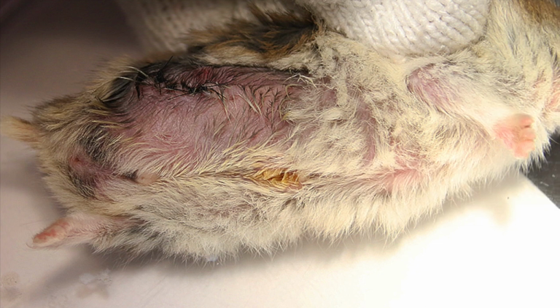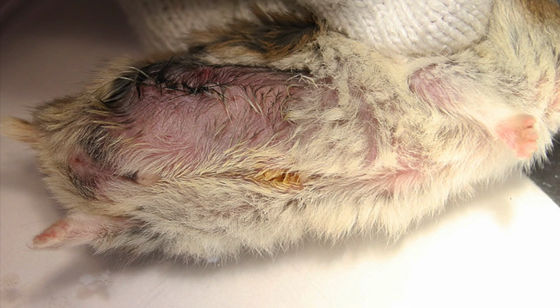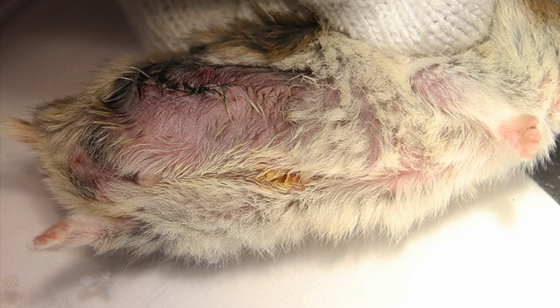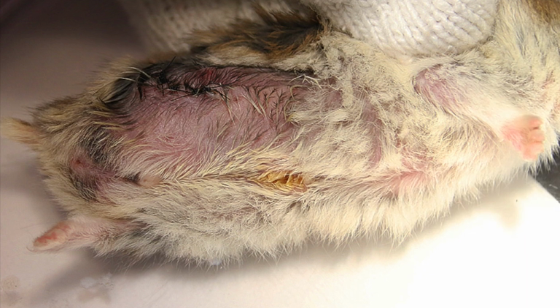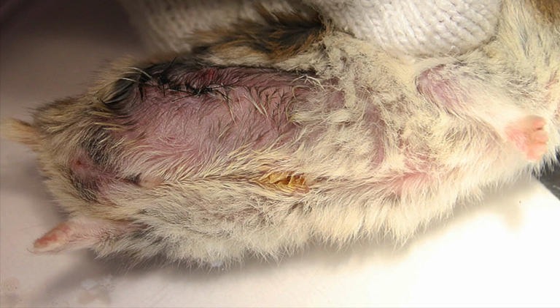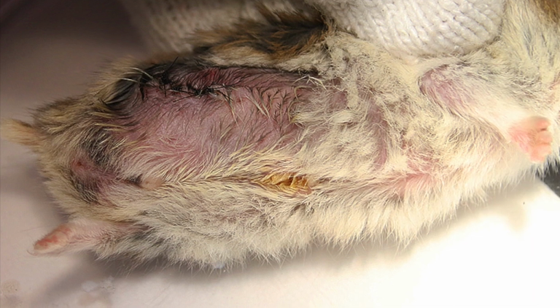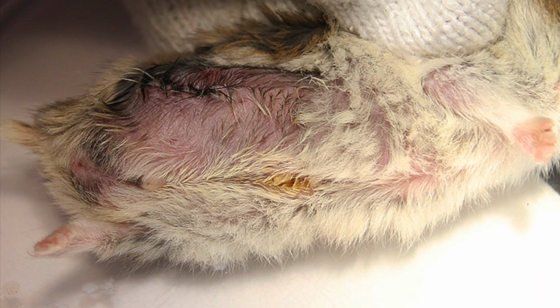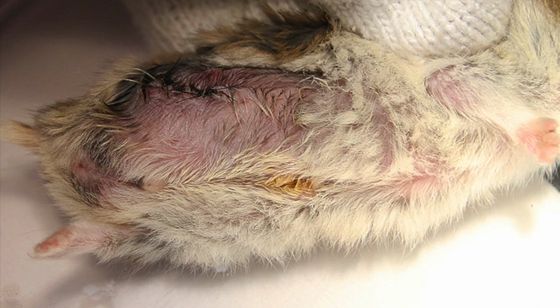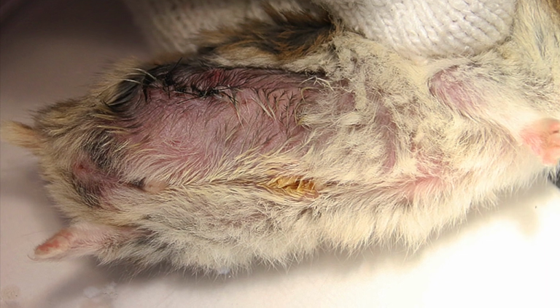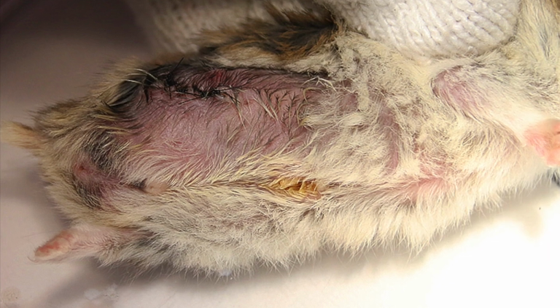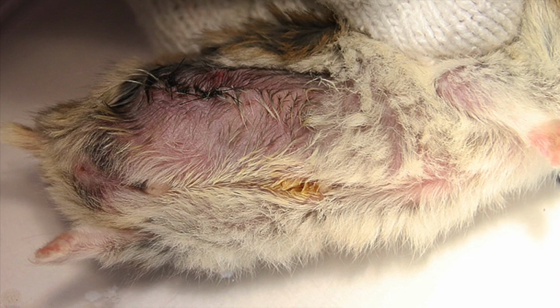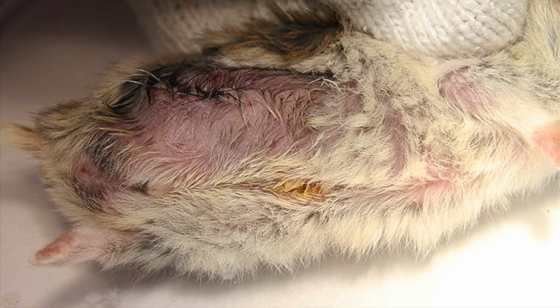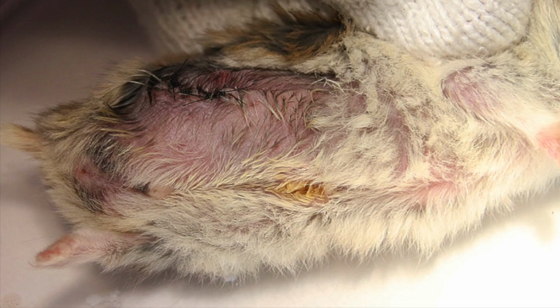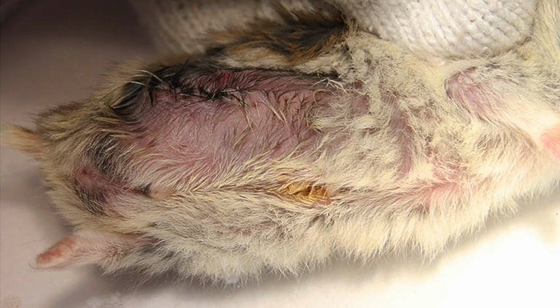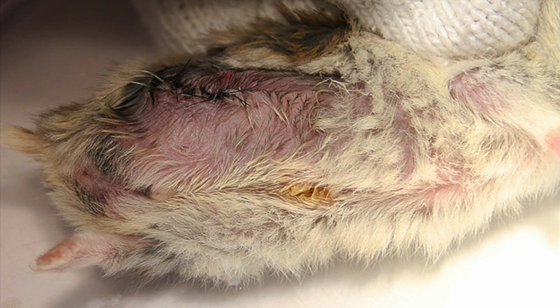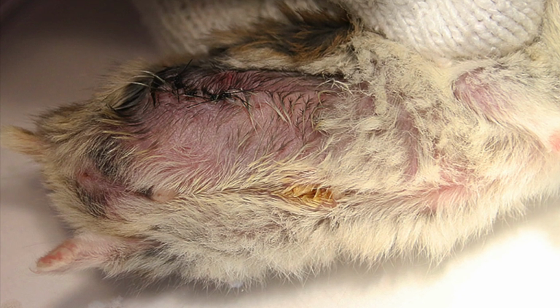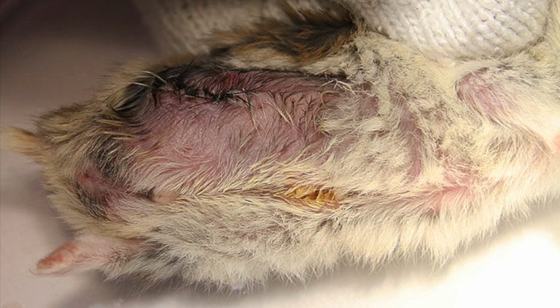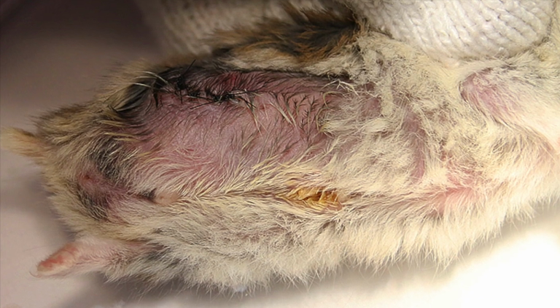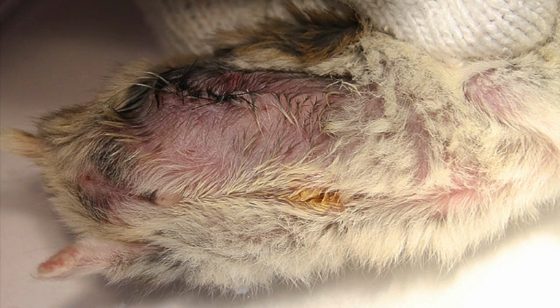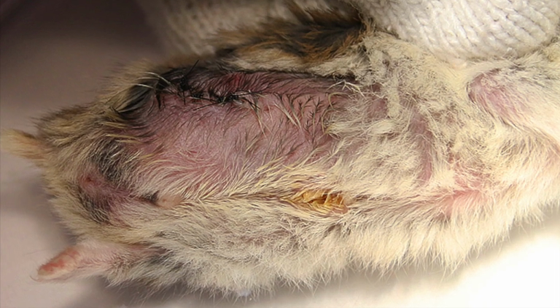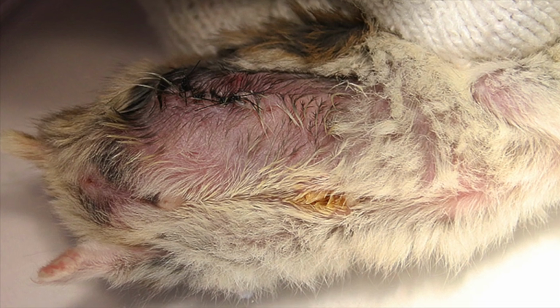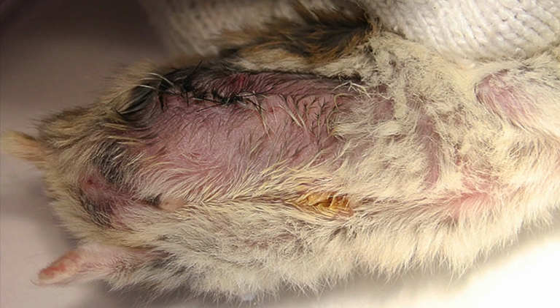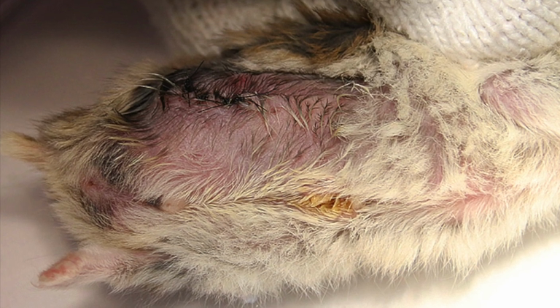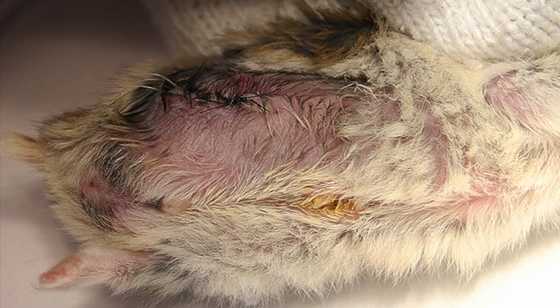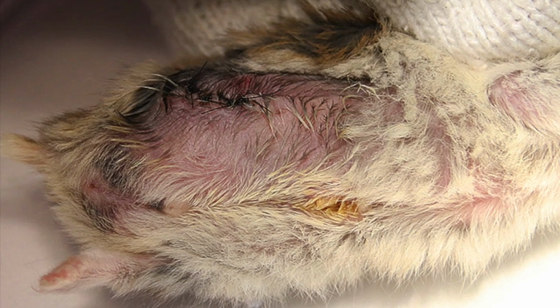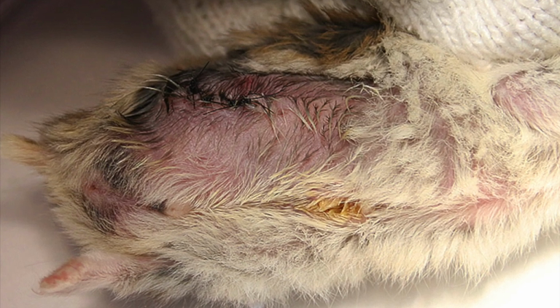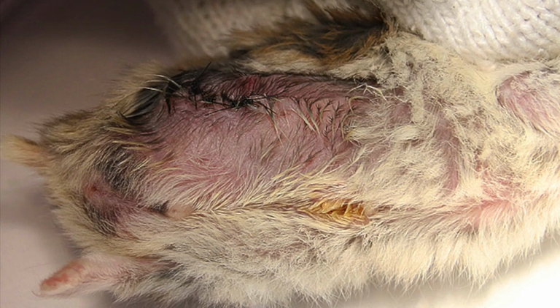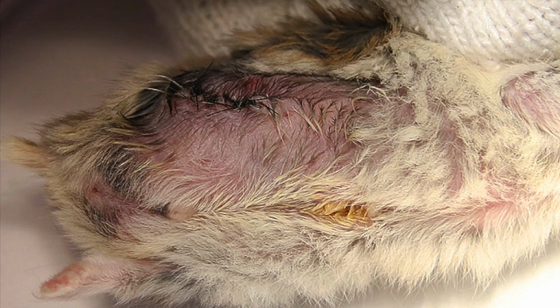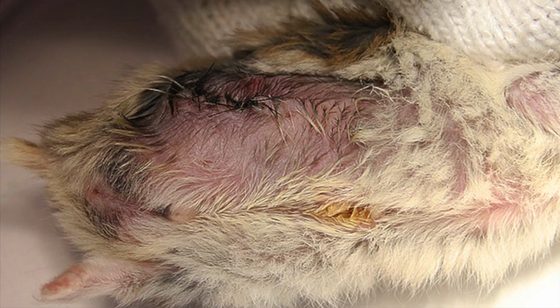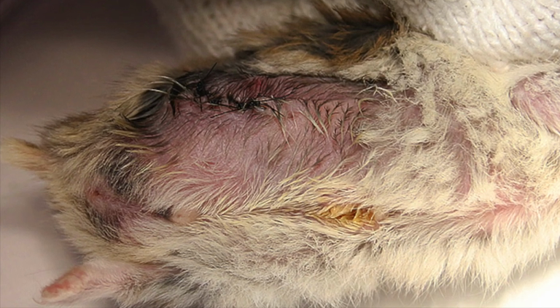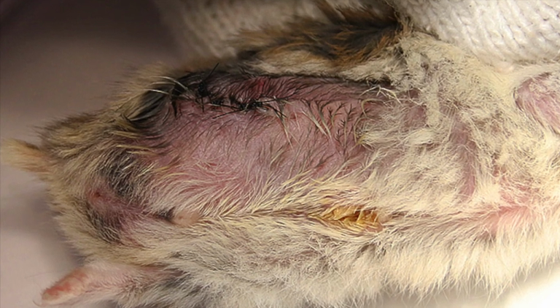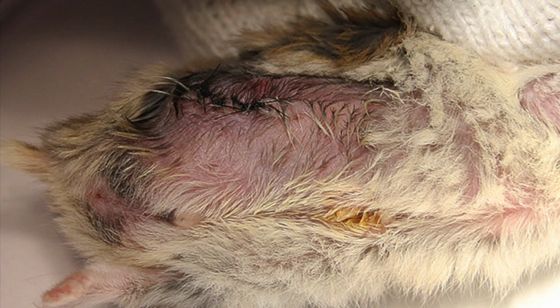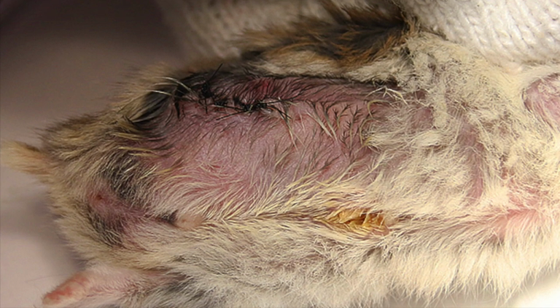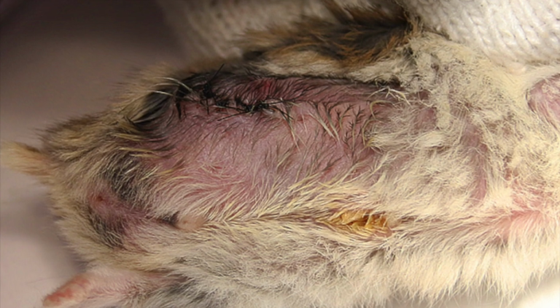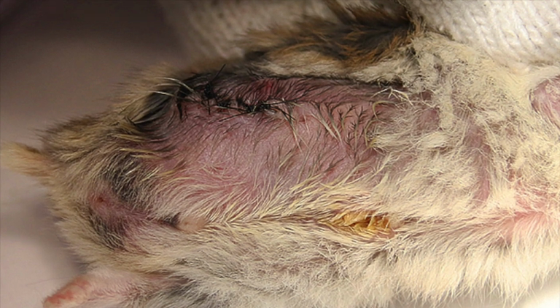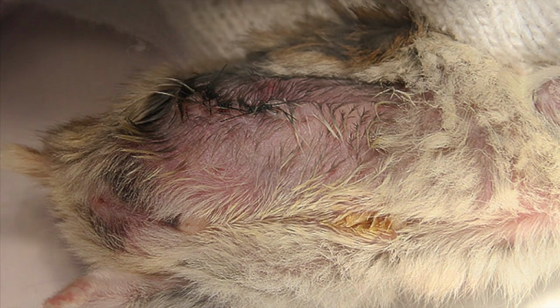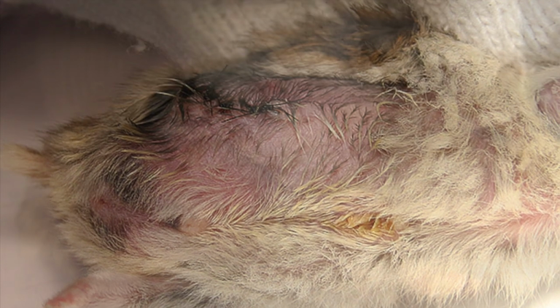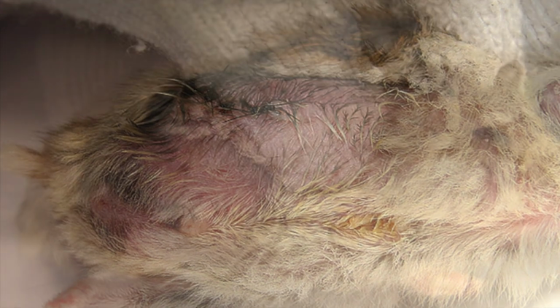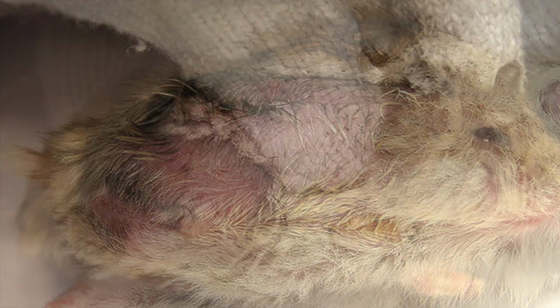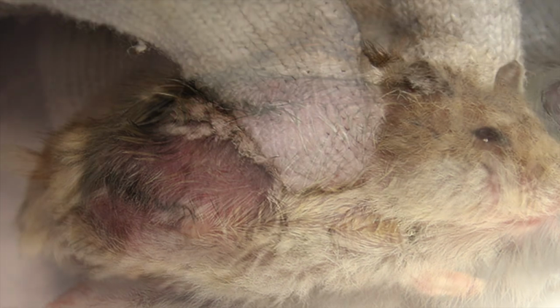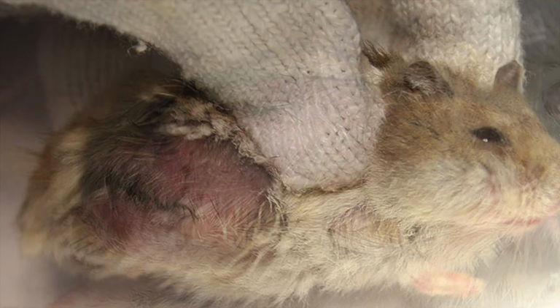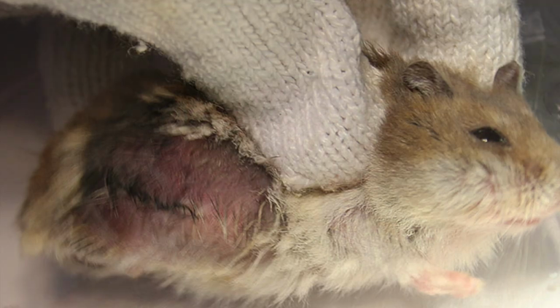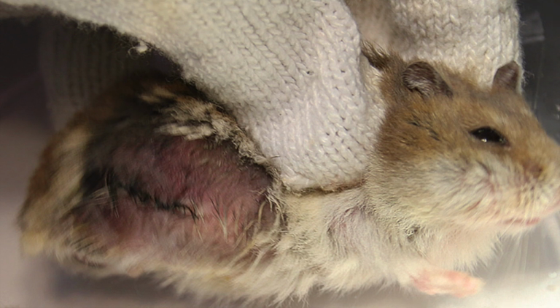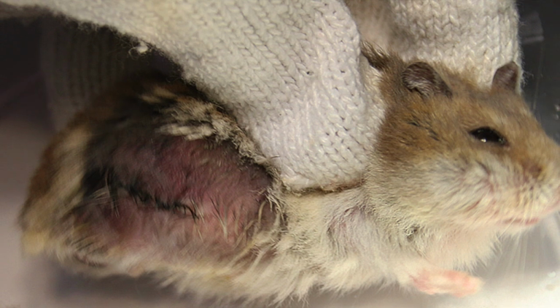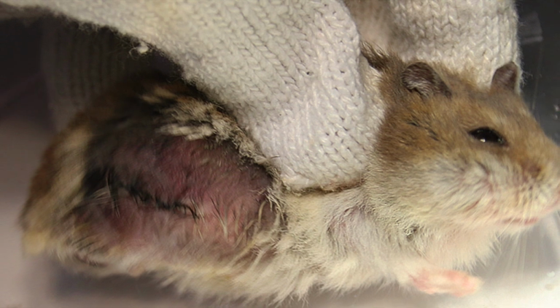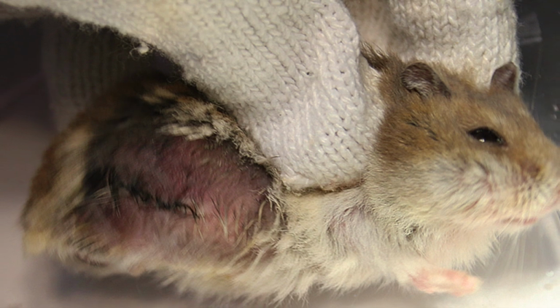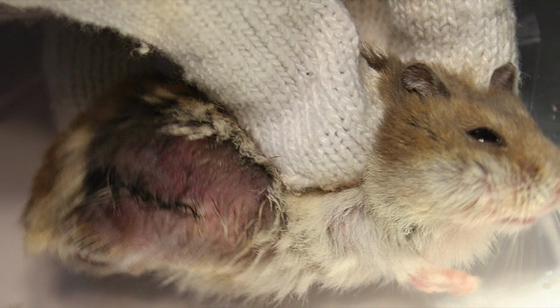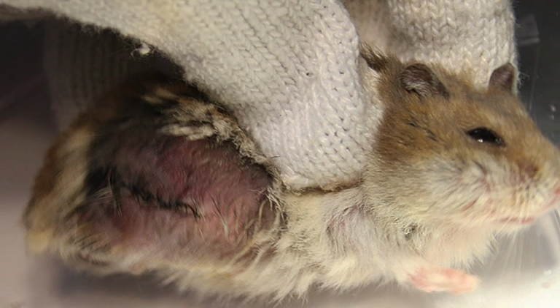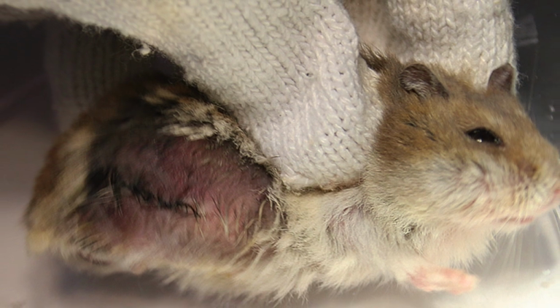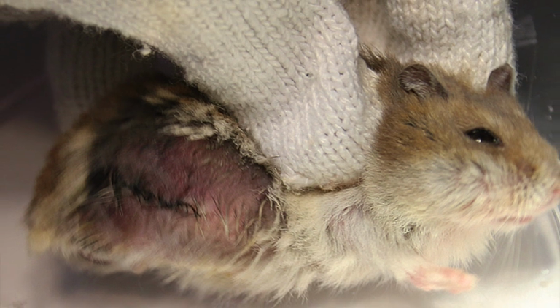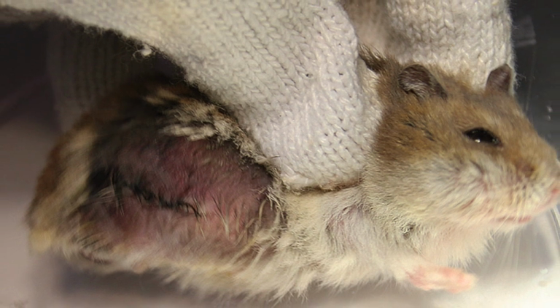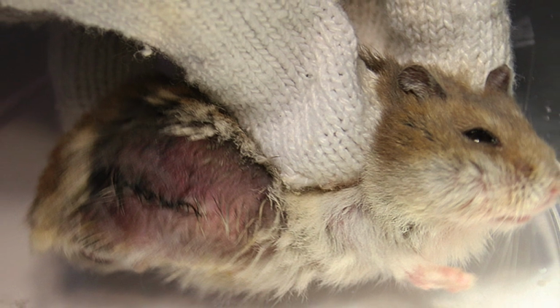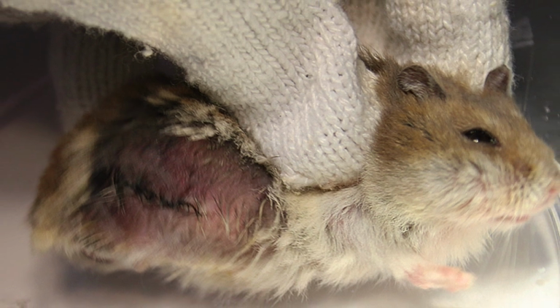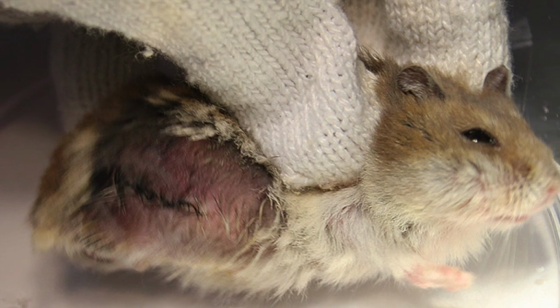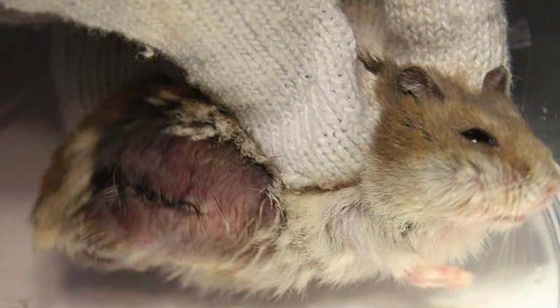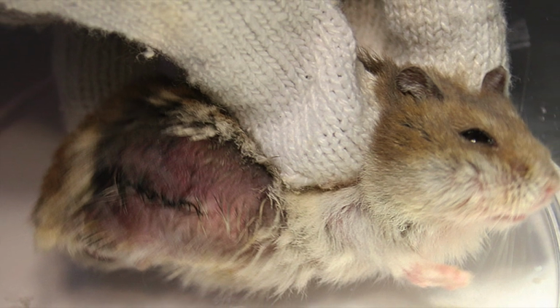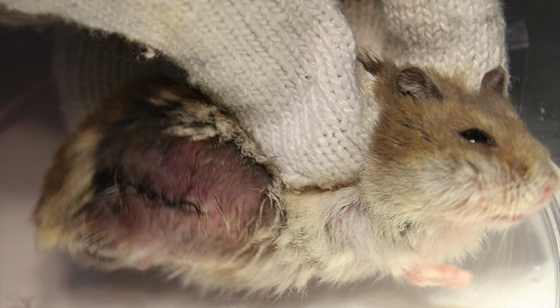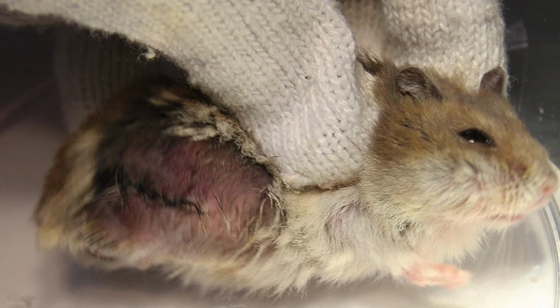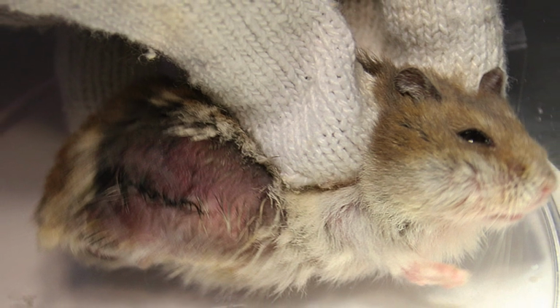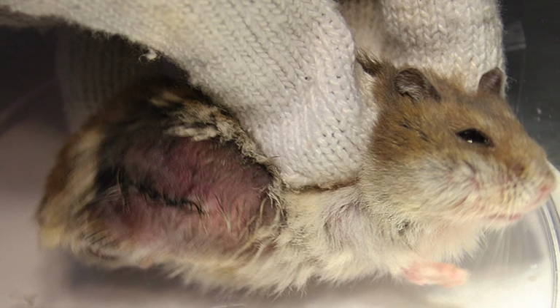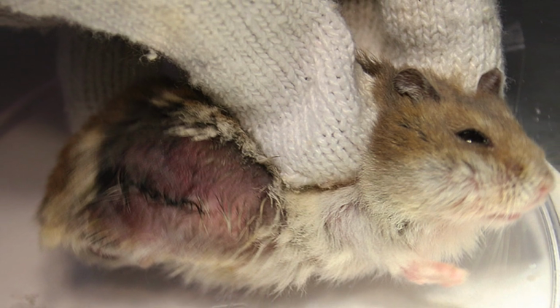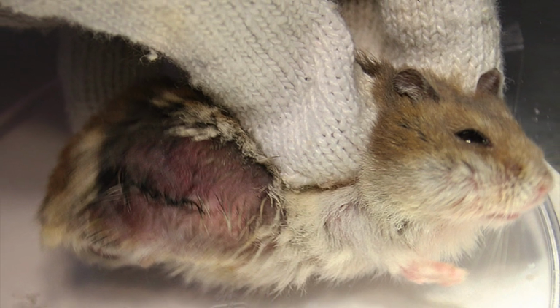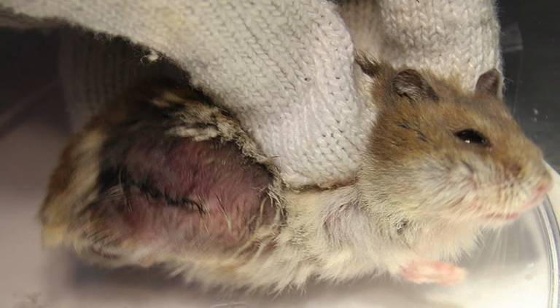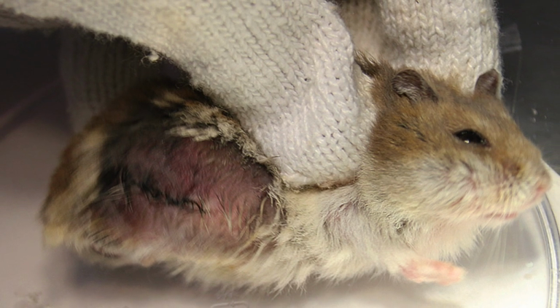After the leg is amputated, the surgeon will suture the muscle and the skin back up. Here is how the hamster looks like after the amputation and the suturing.